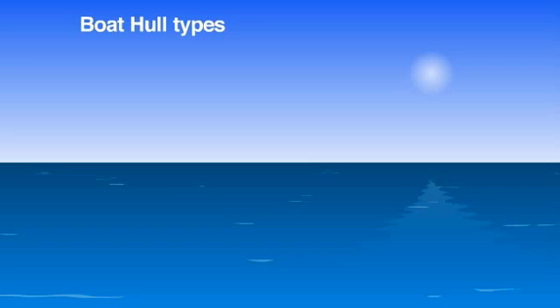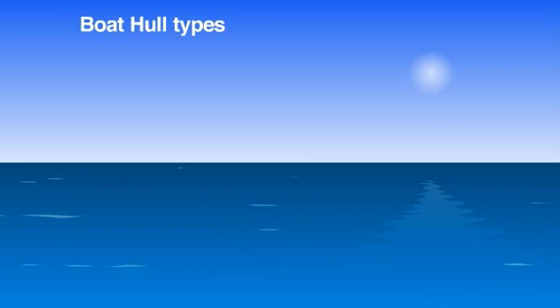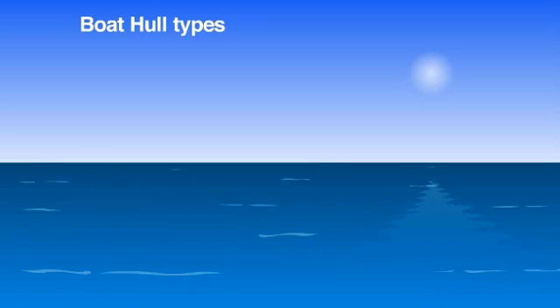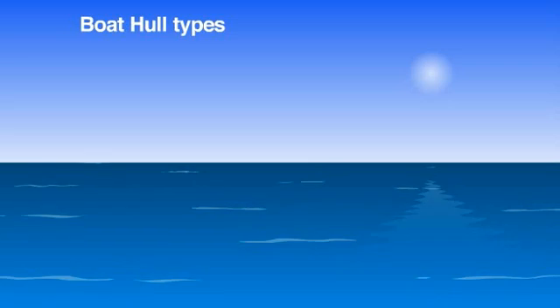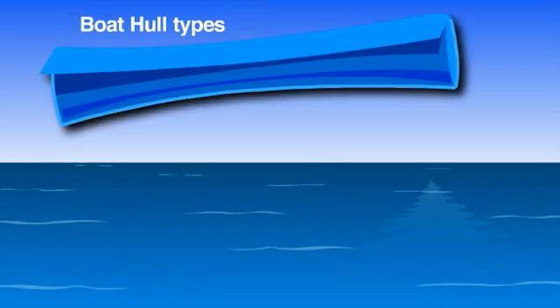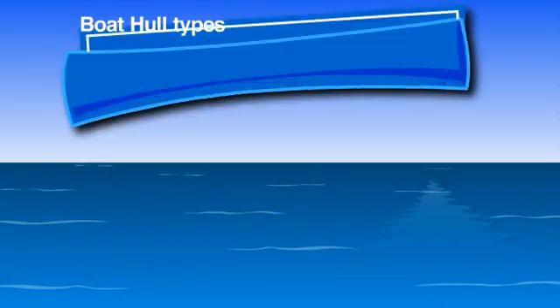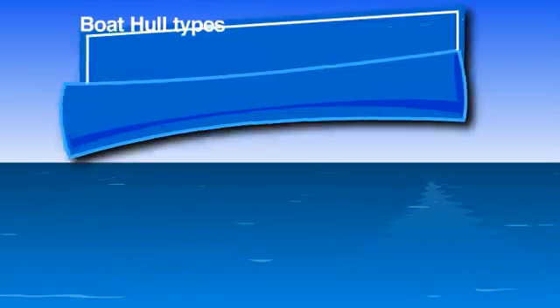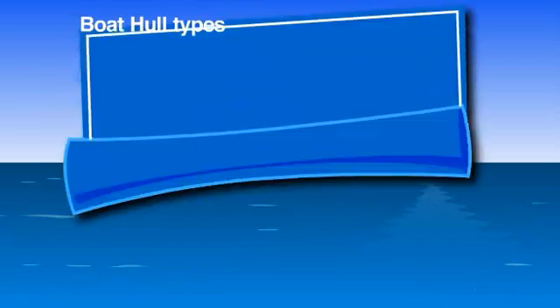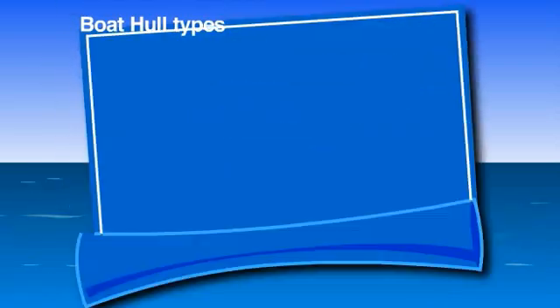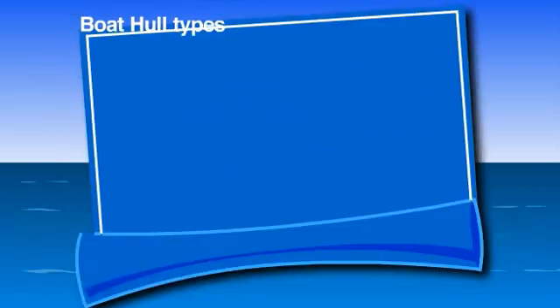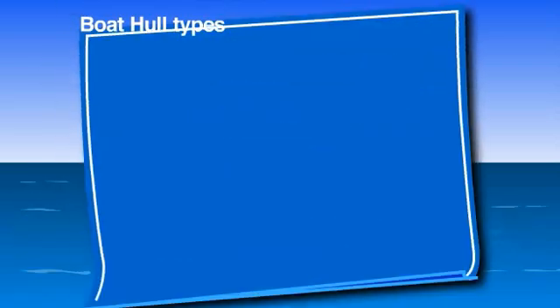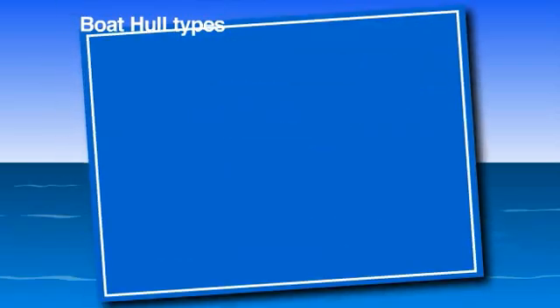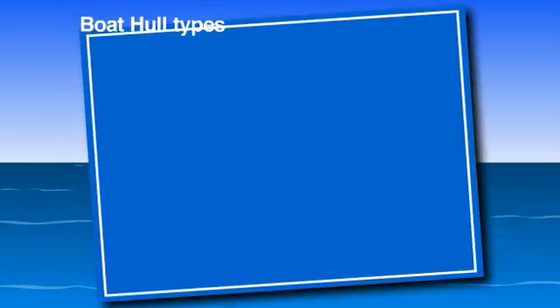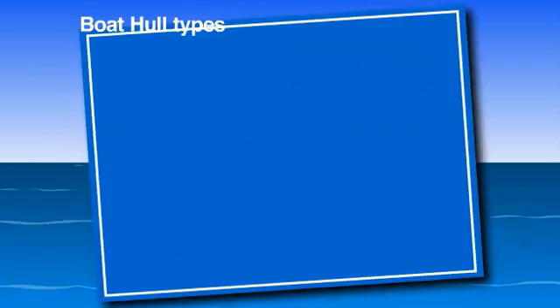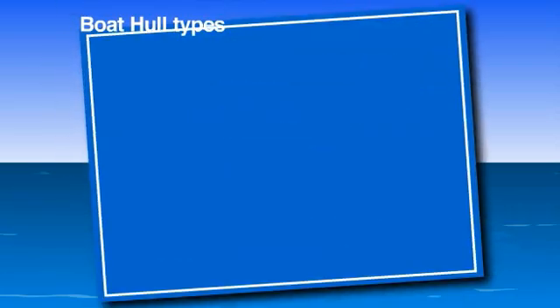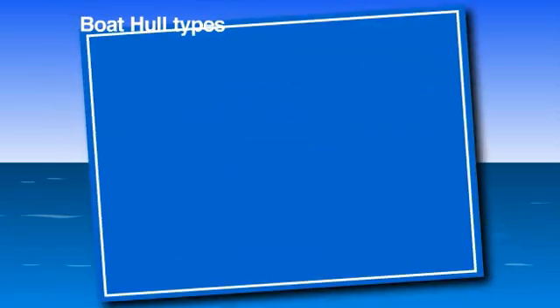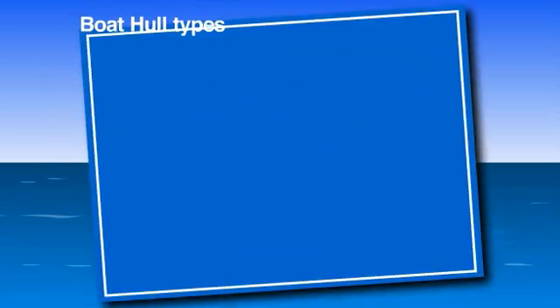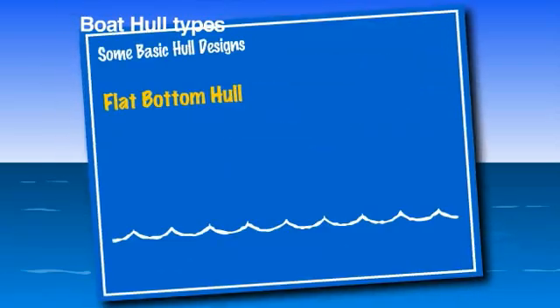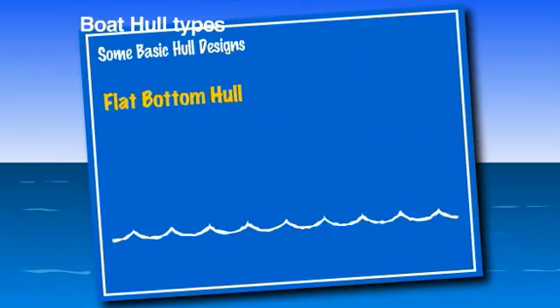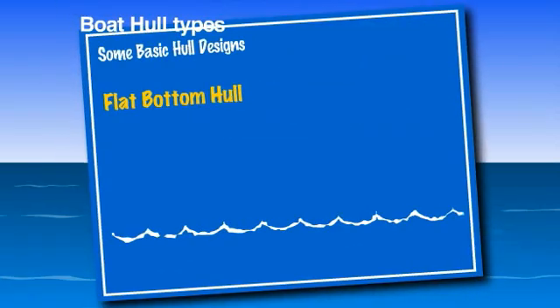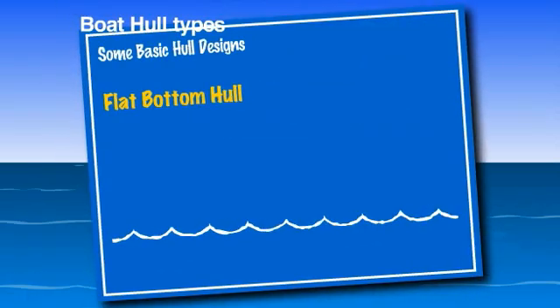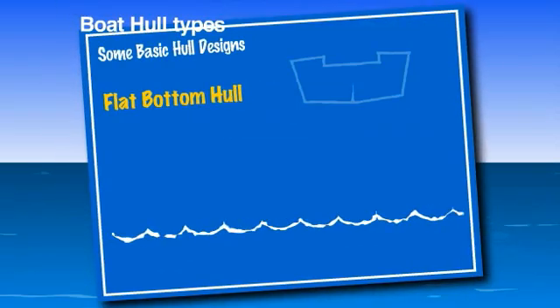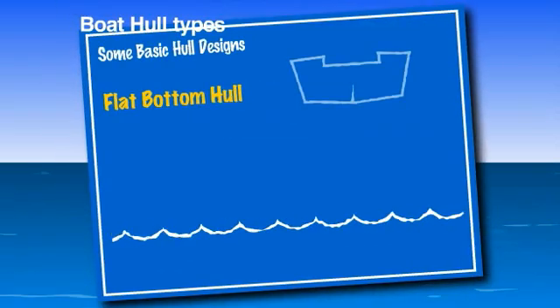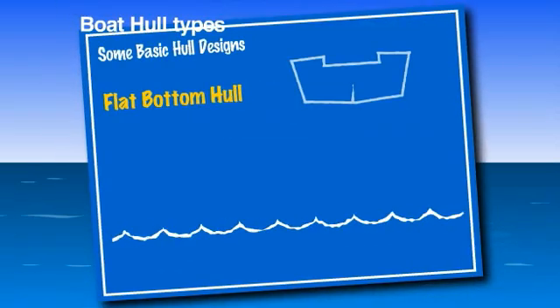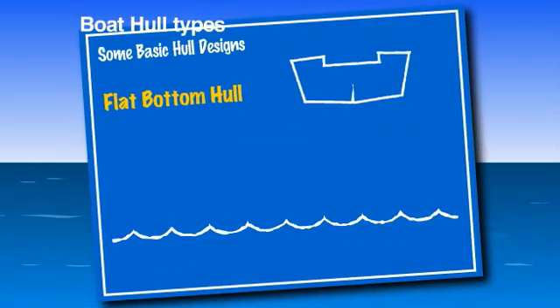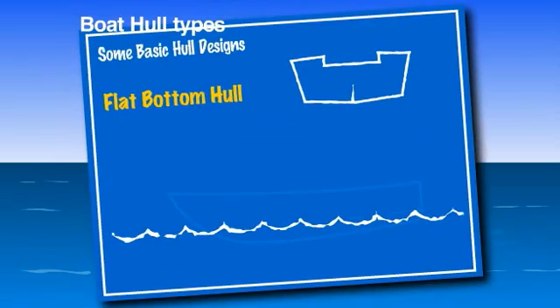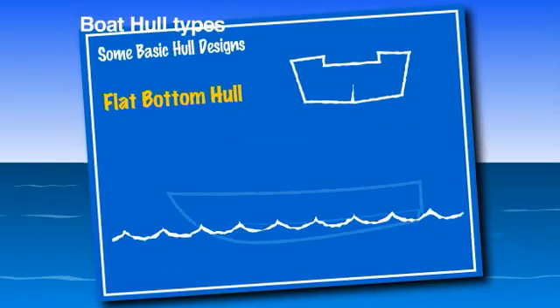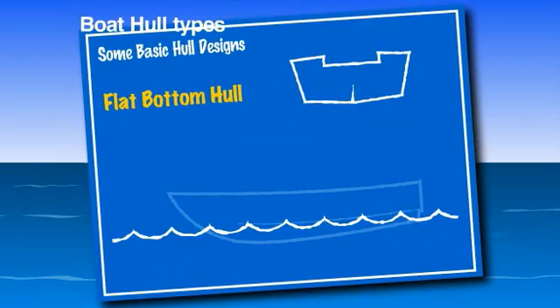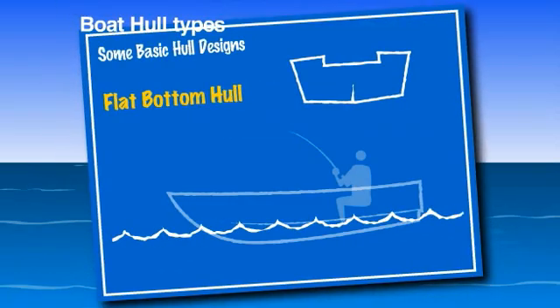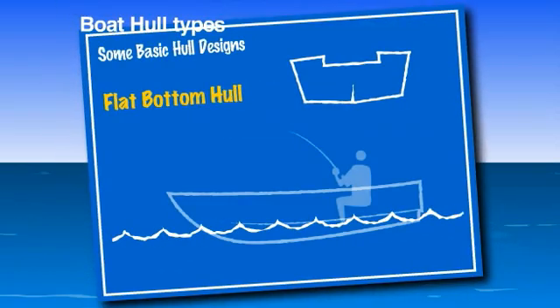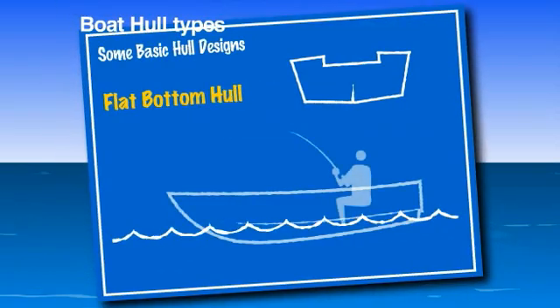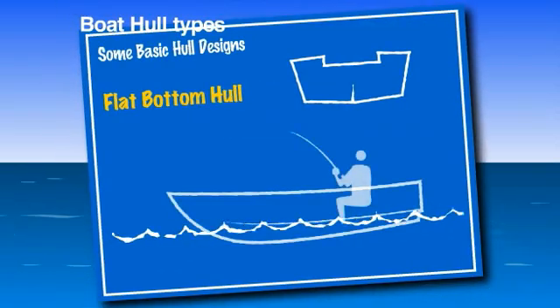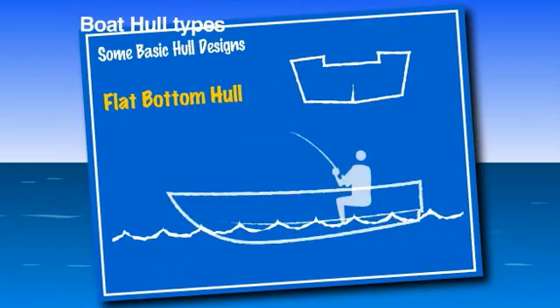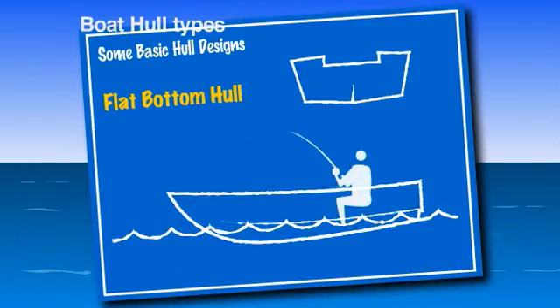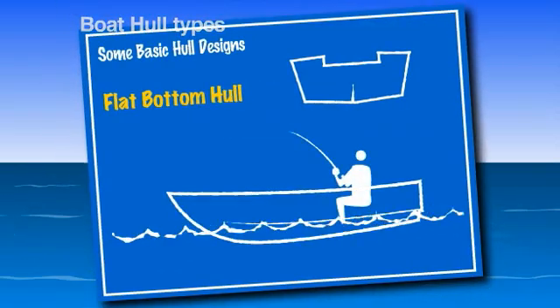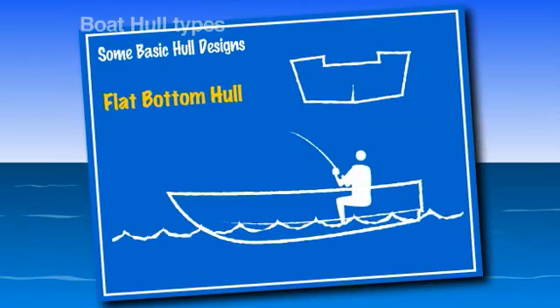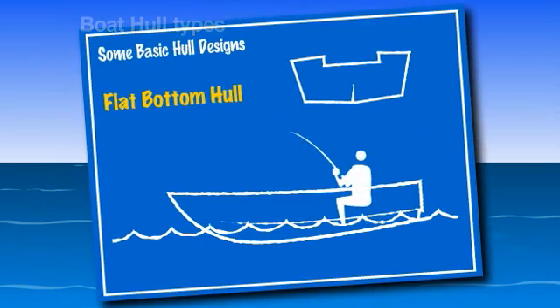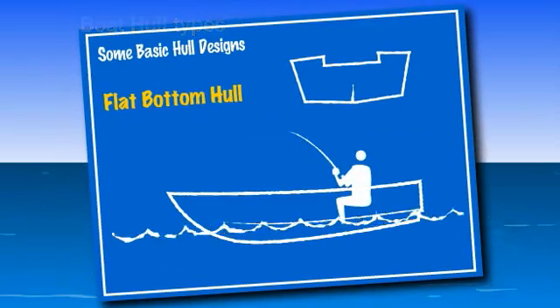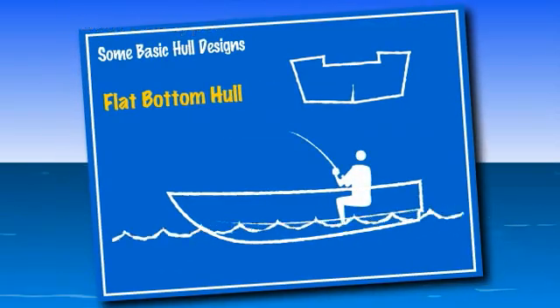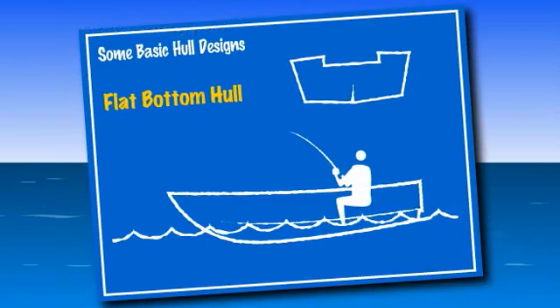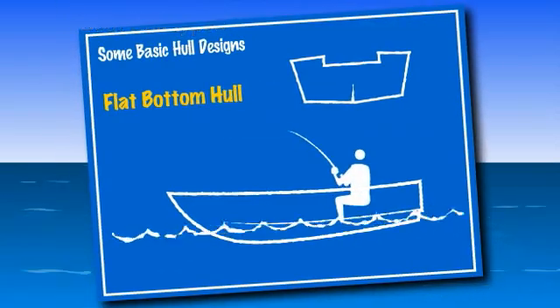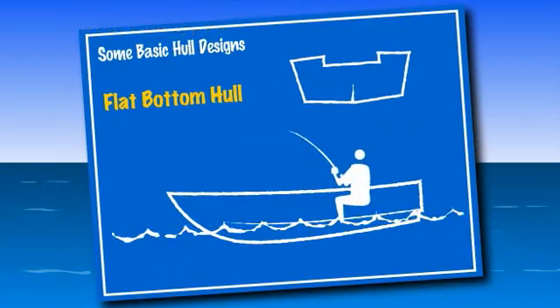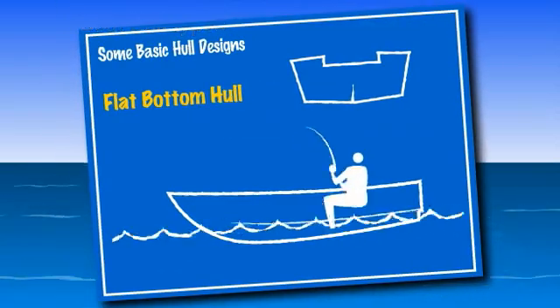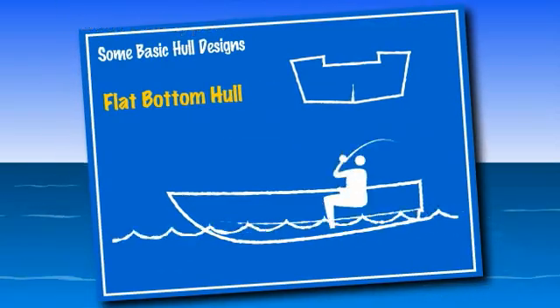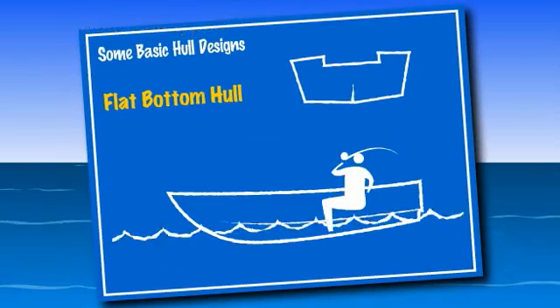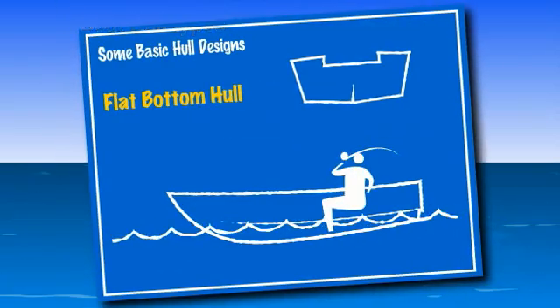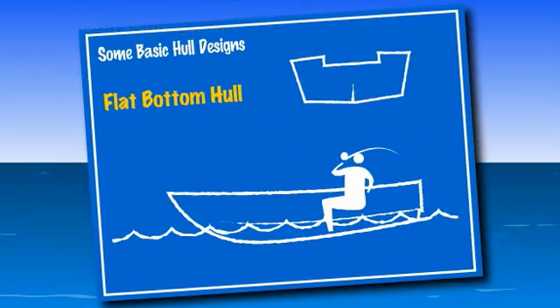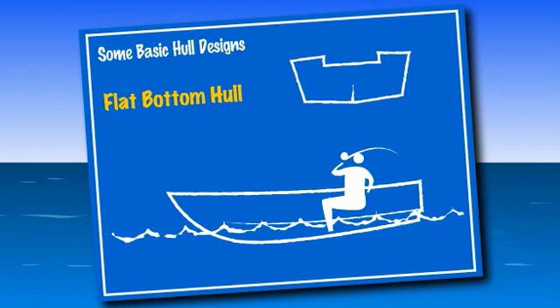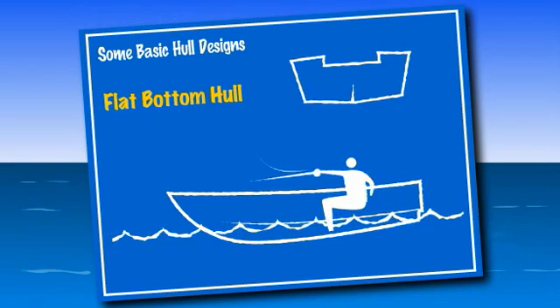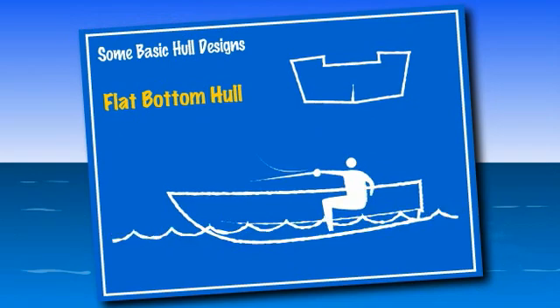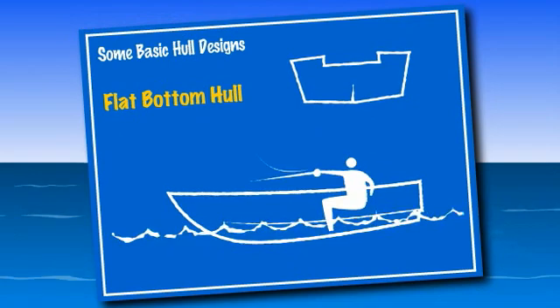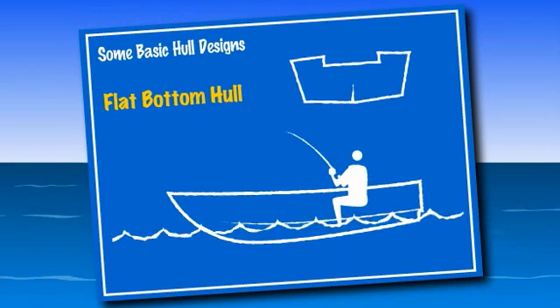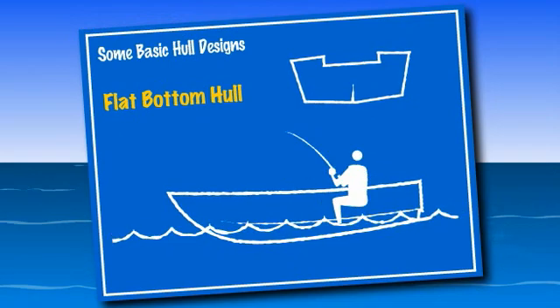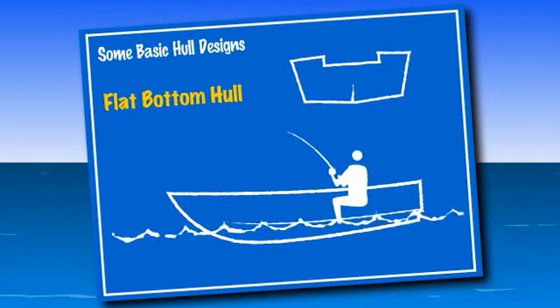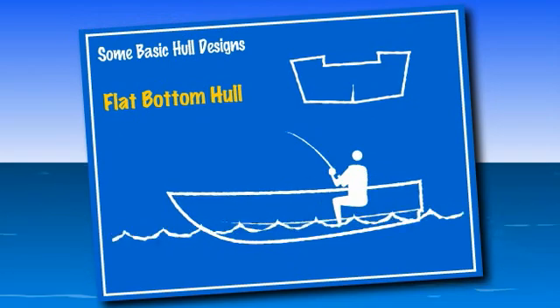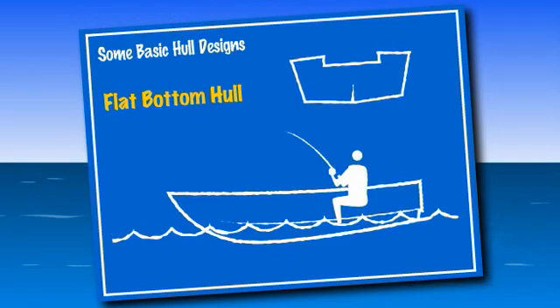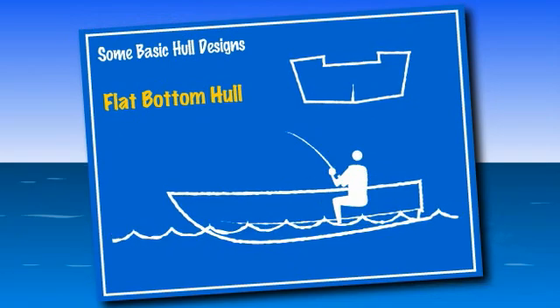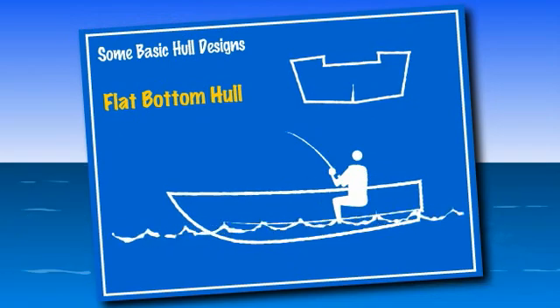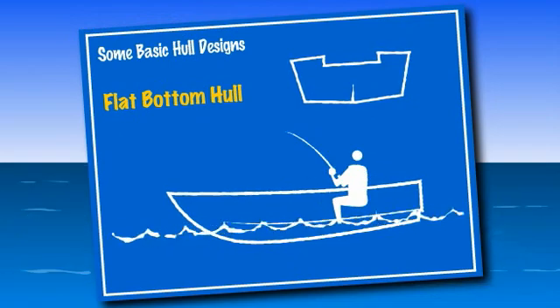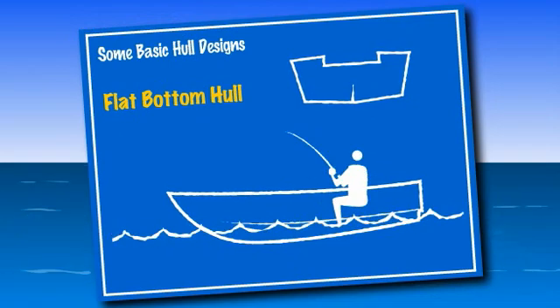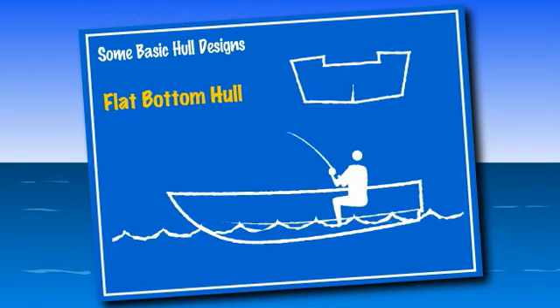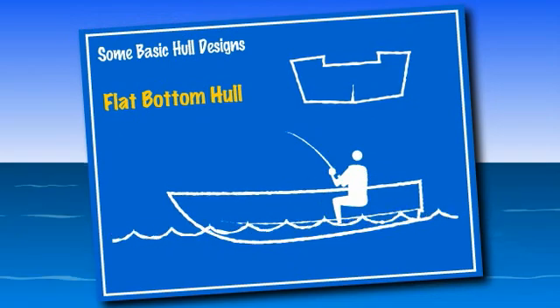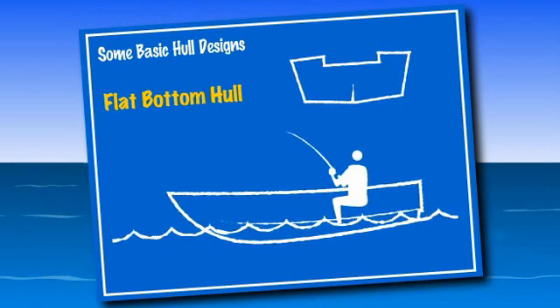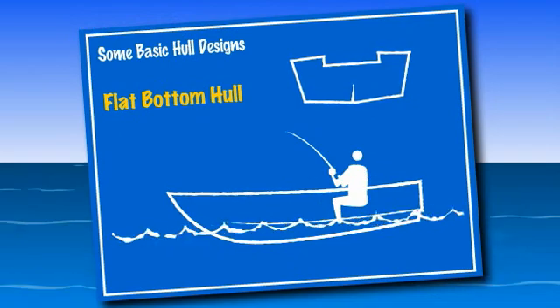Flat bottom boats are generally designed for slow speeds and calm waters, and are great for fishing.